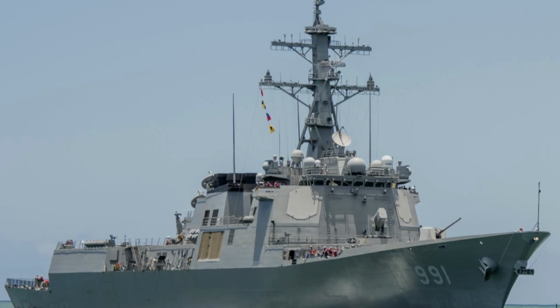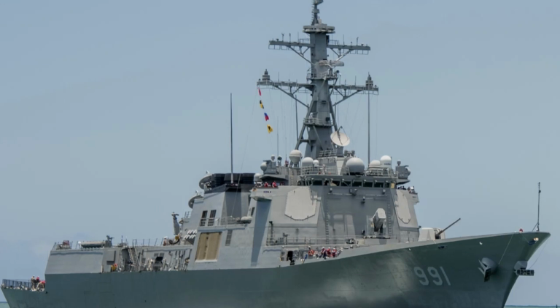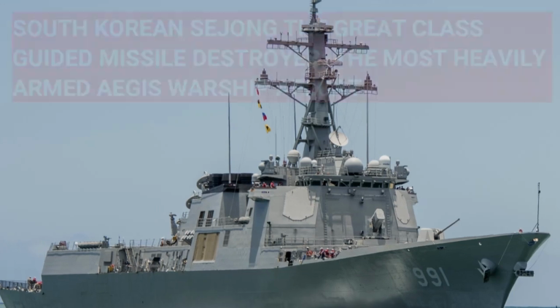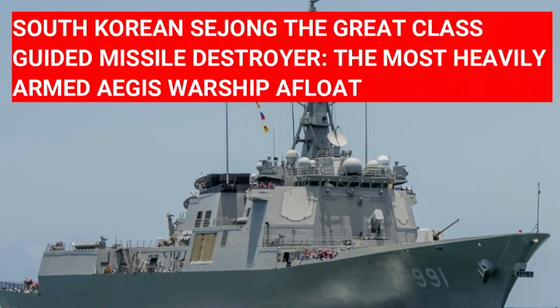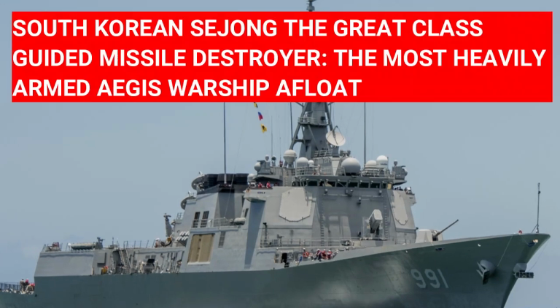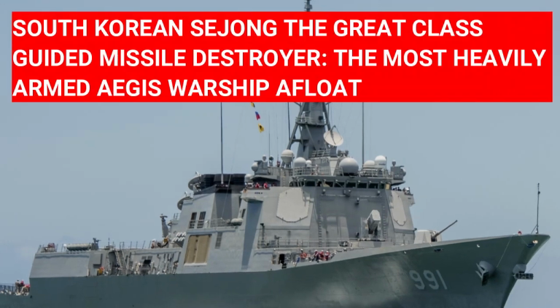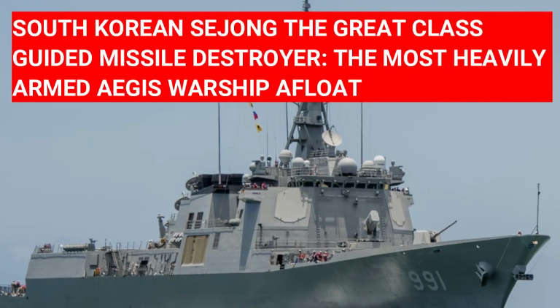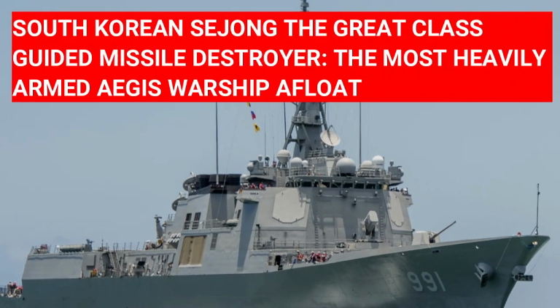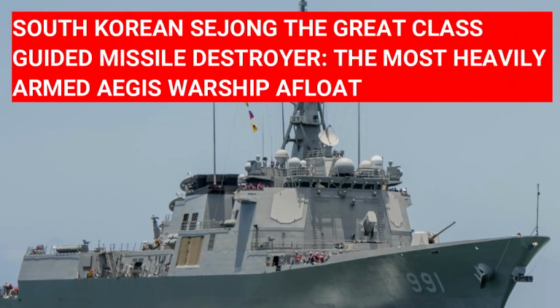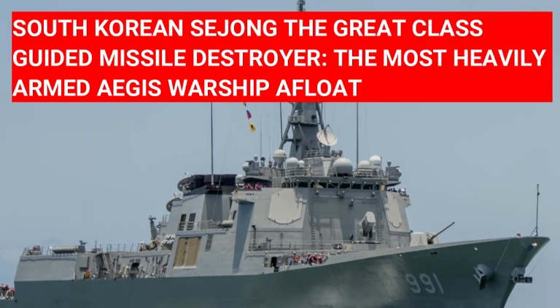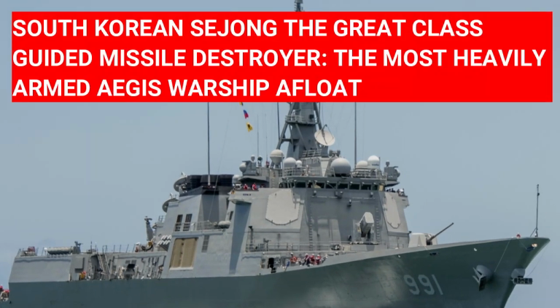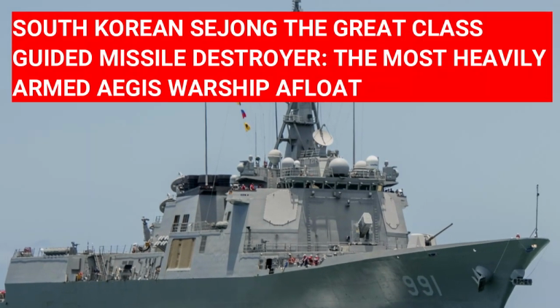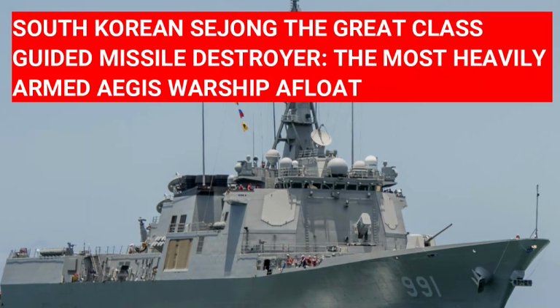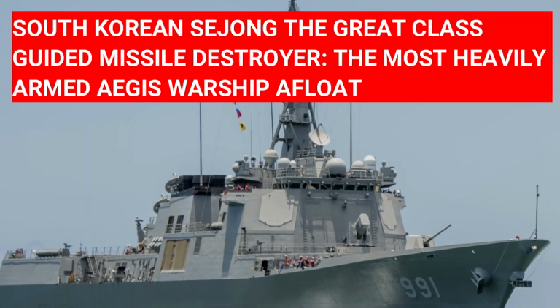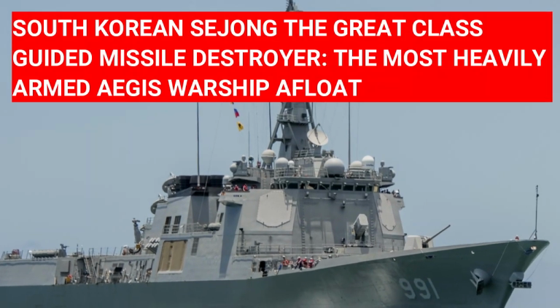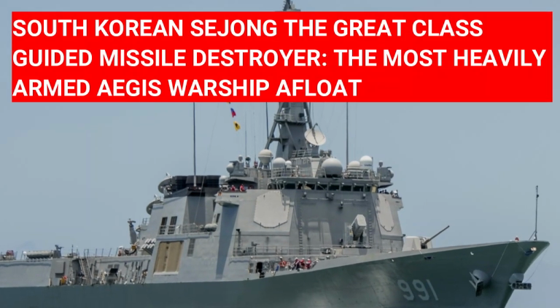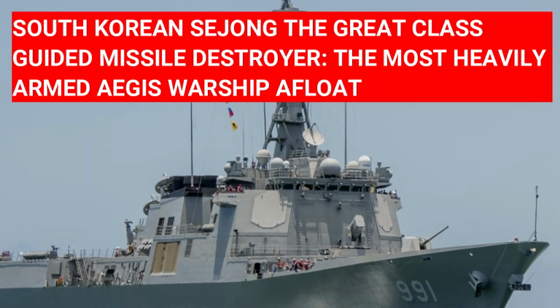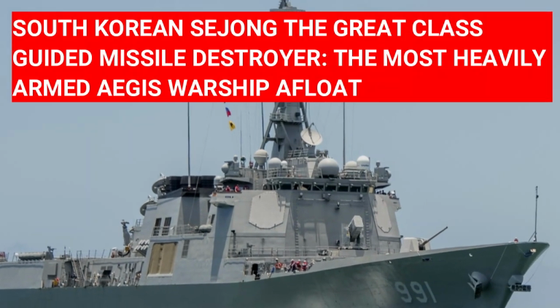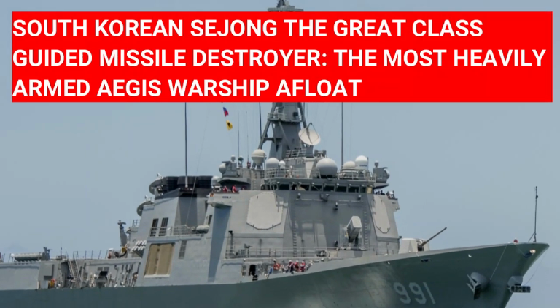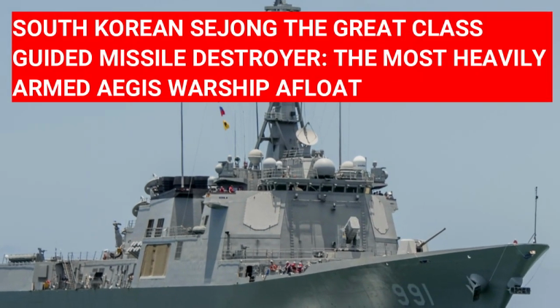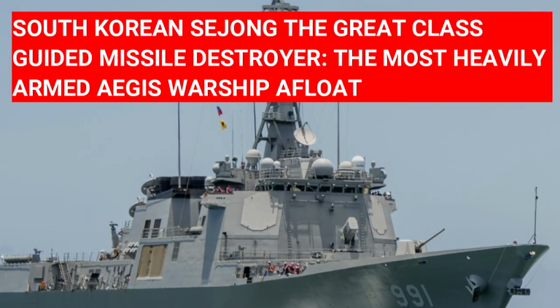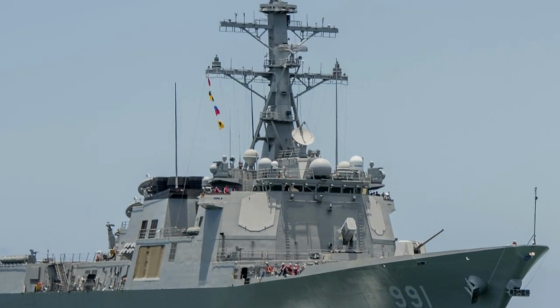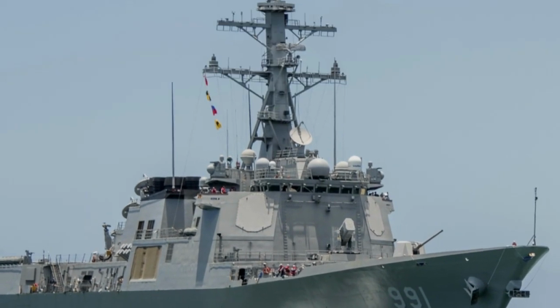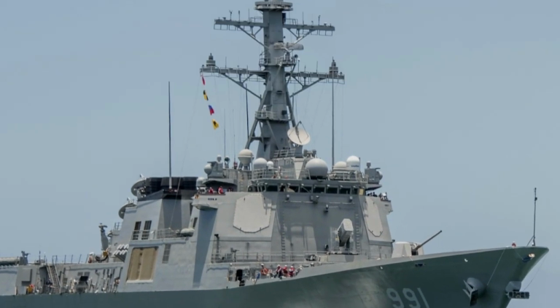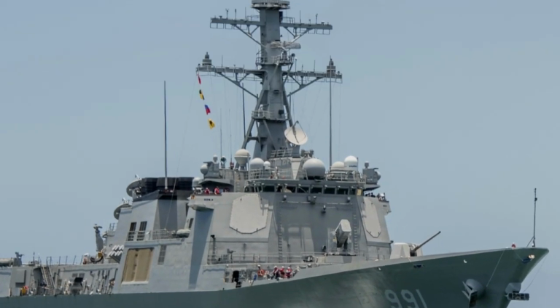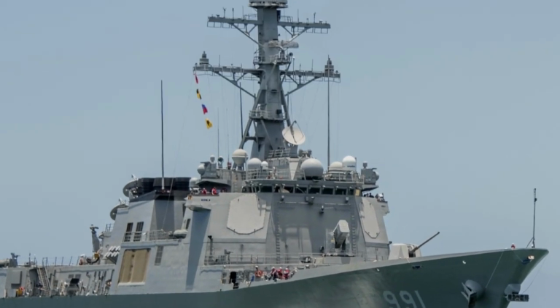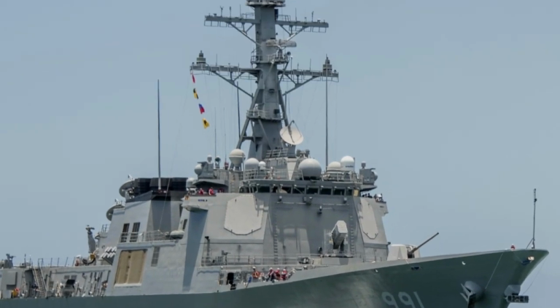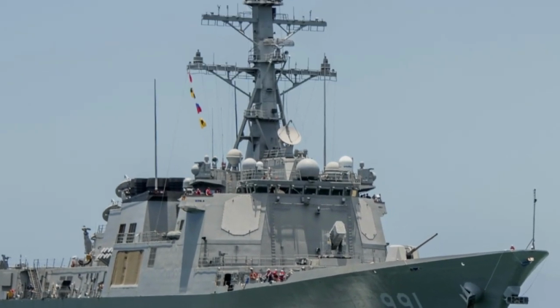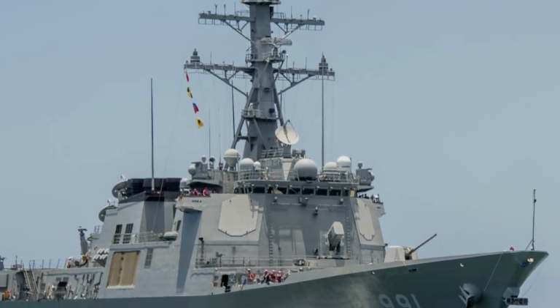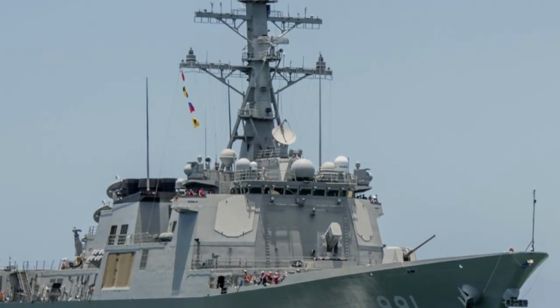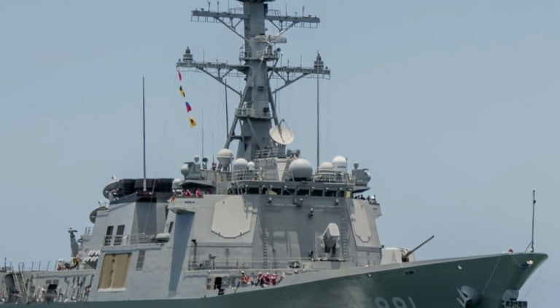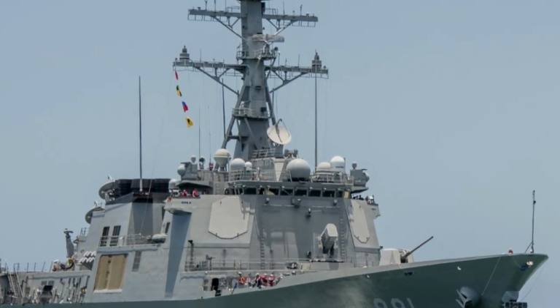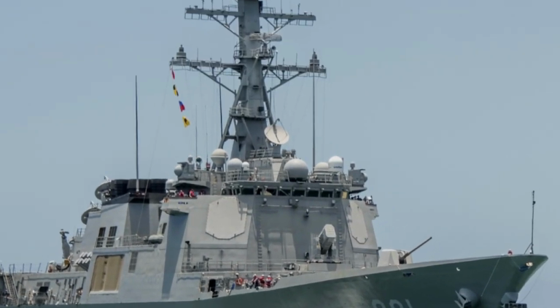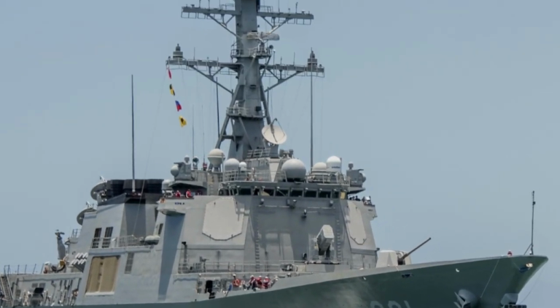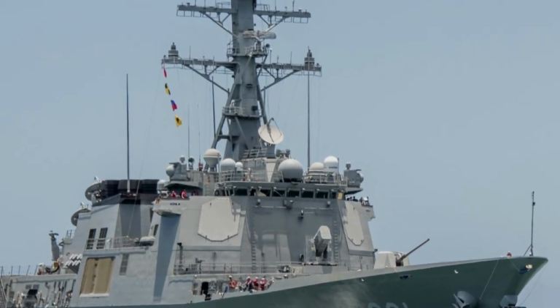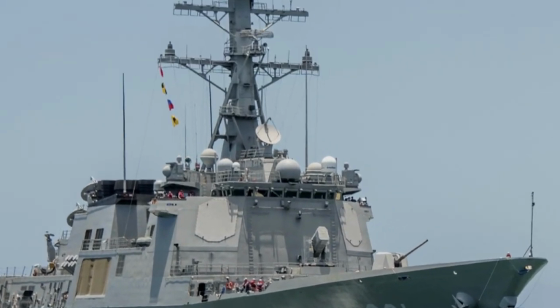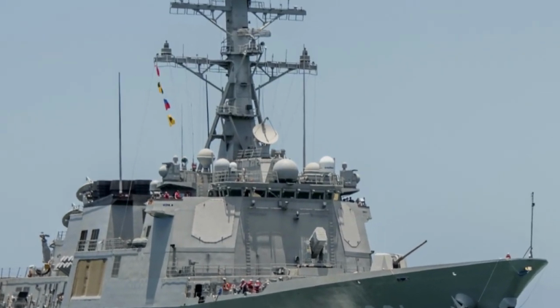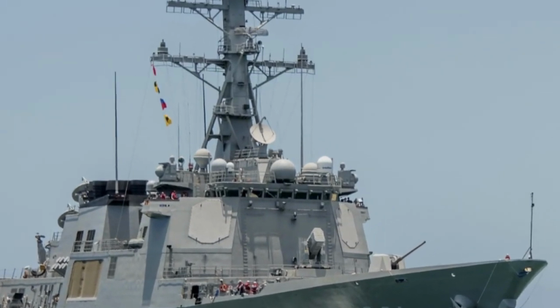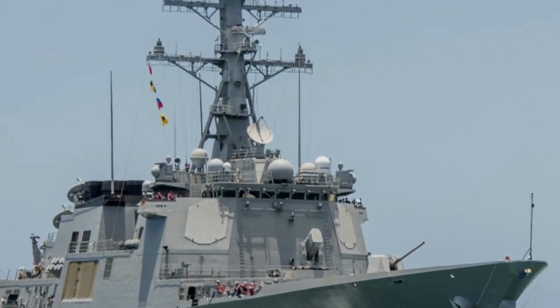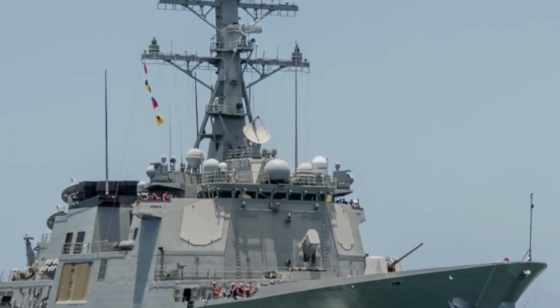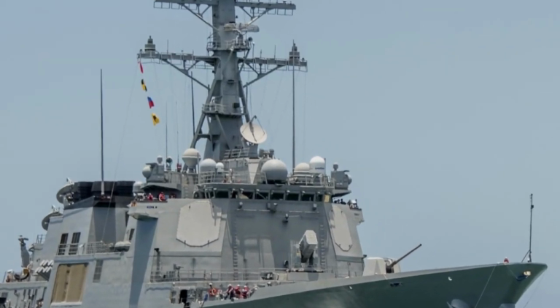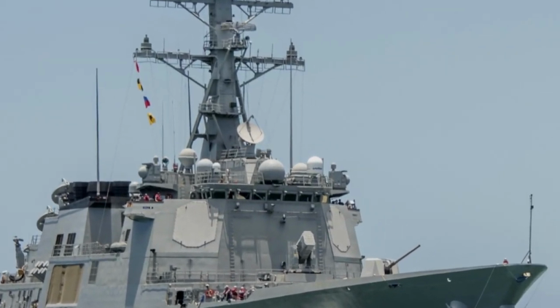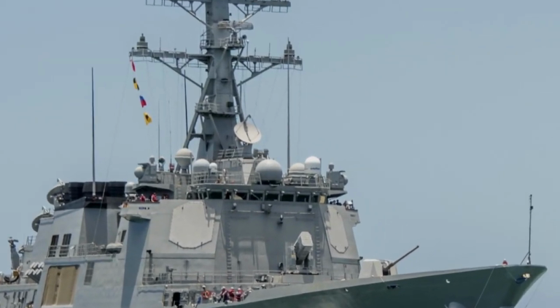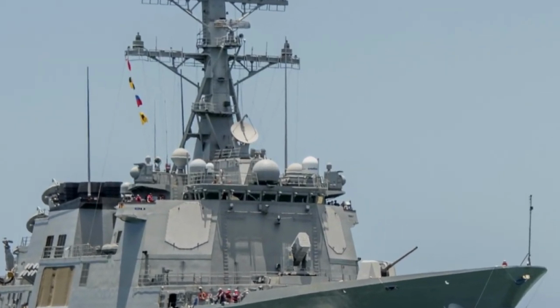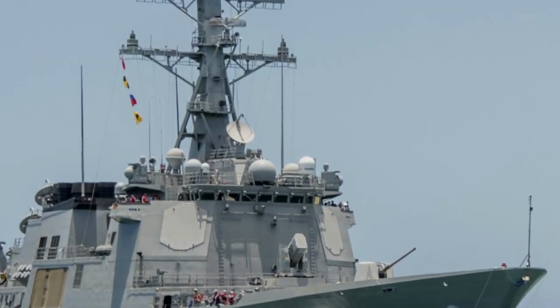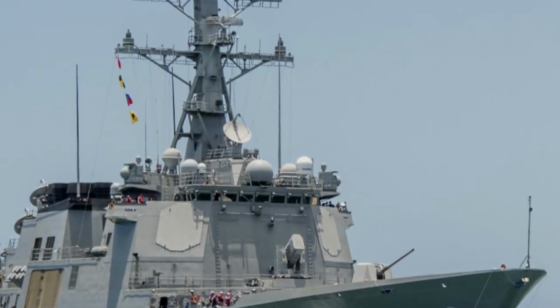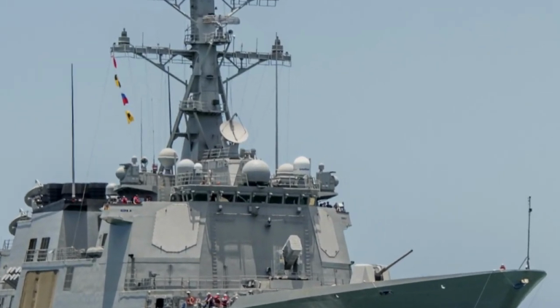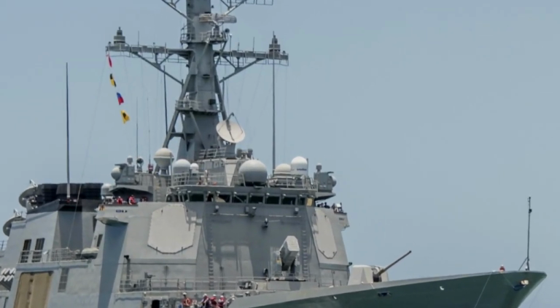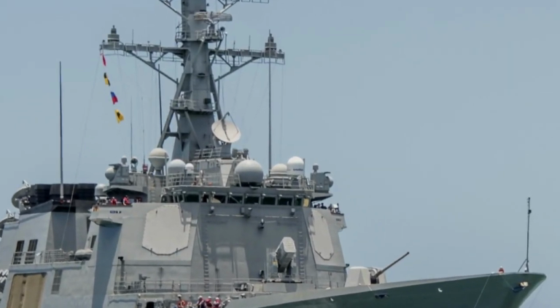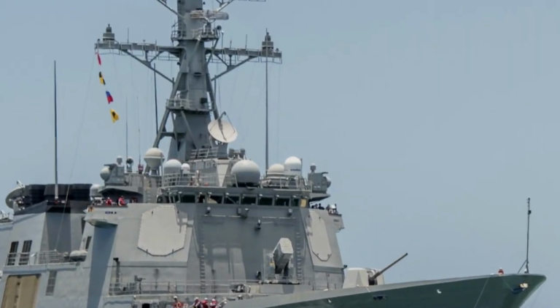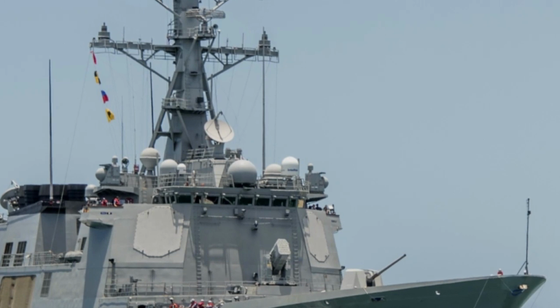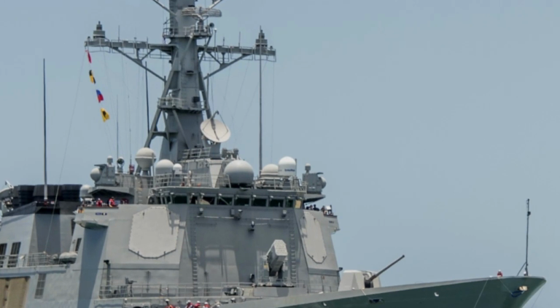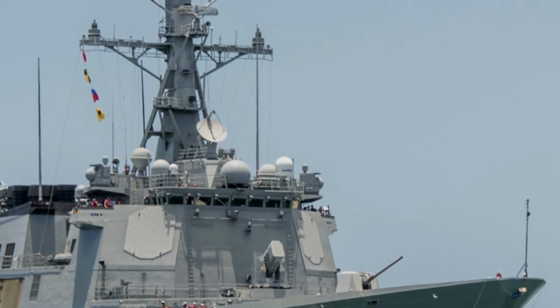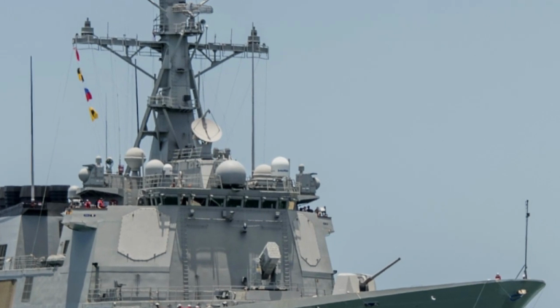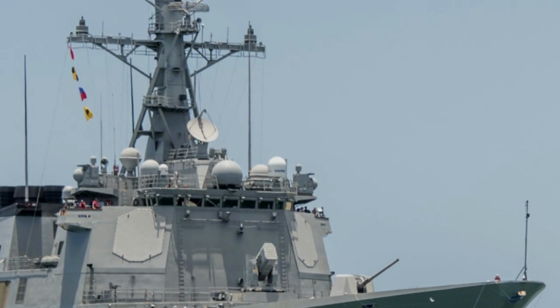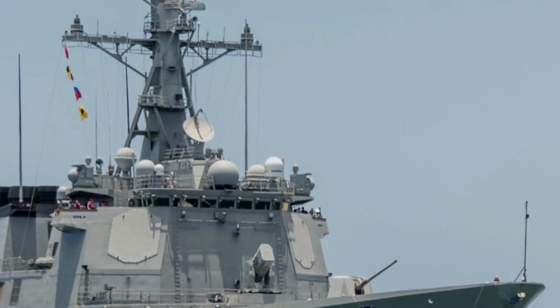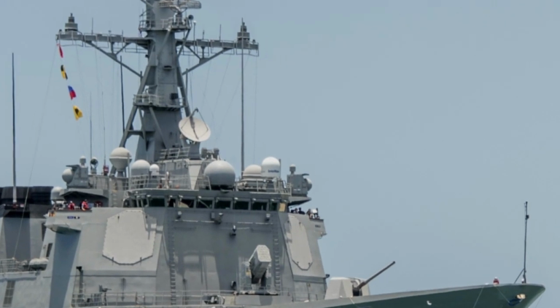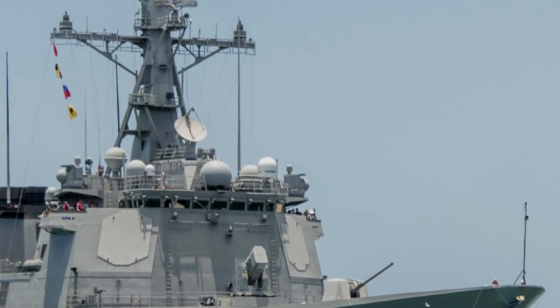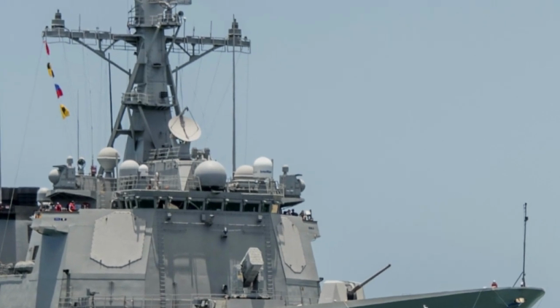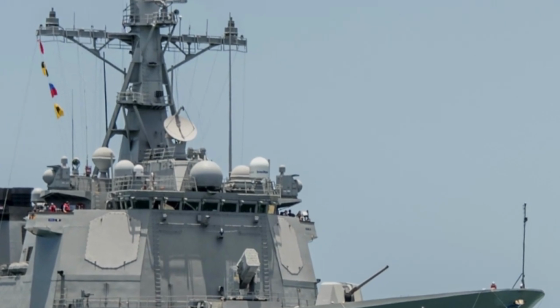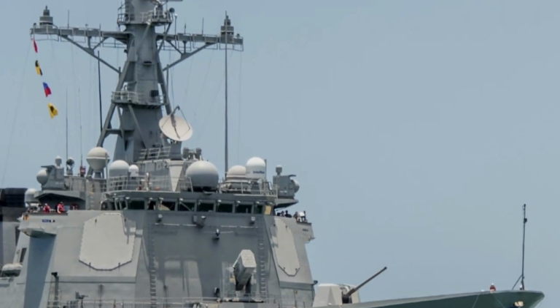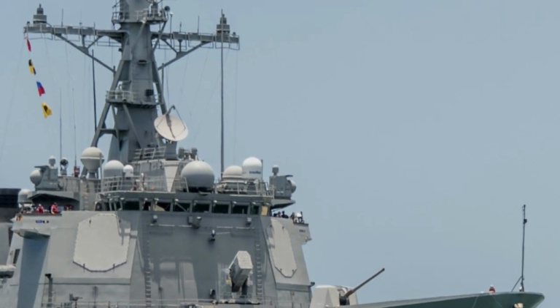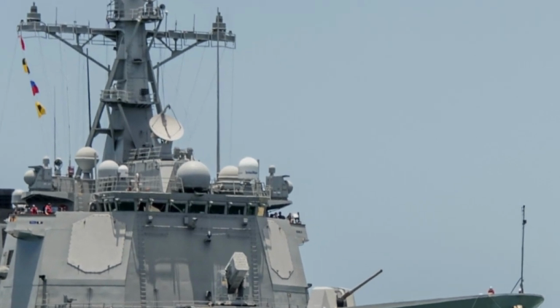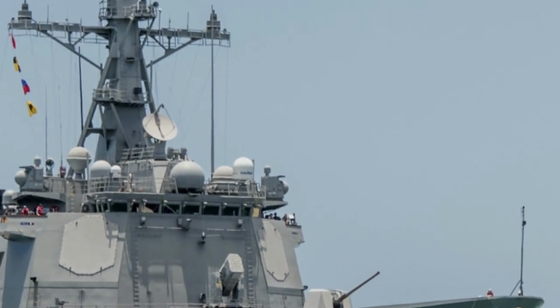South Korean Sejong the Great Class, KDX-3, Guided Missile Destroyer — the most heavily armed Aegis warship afloat.